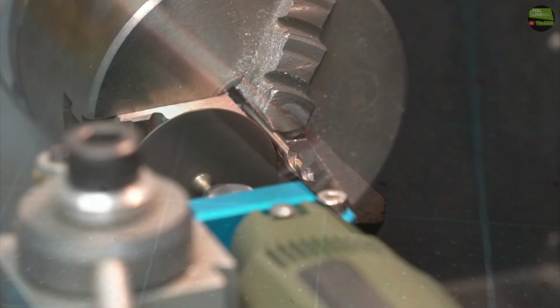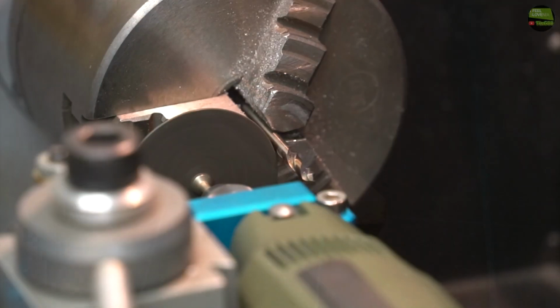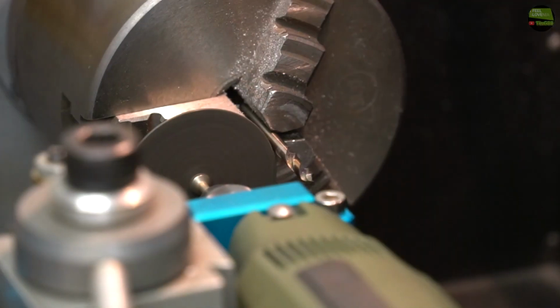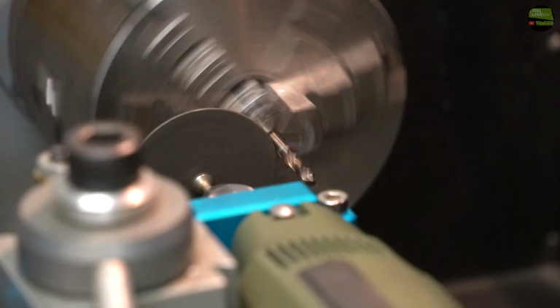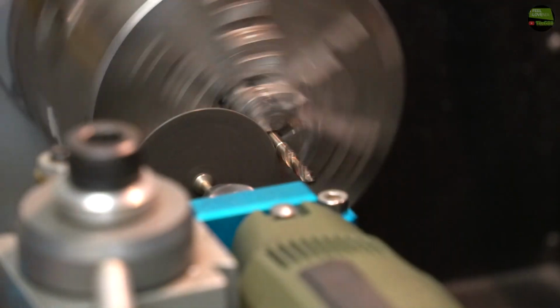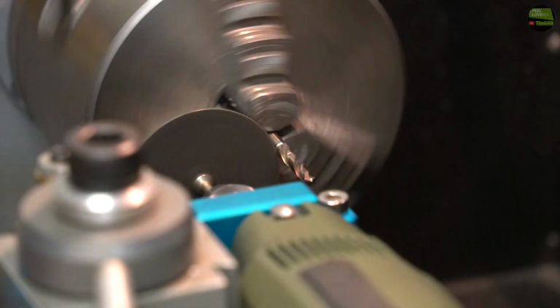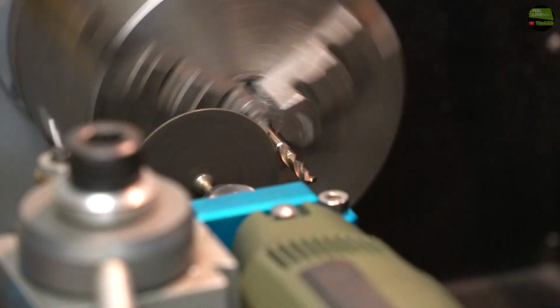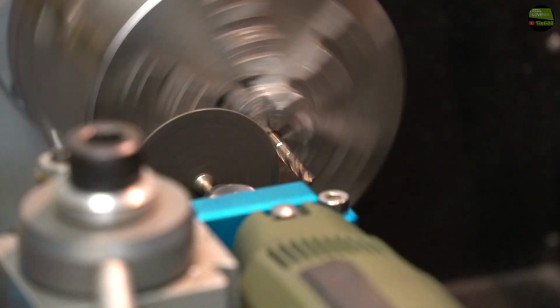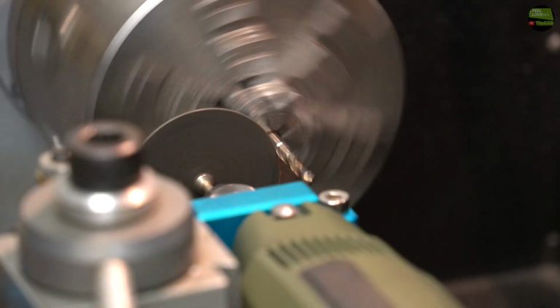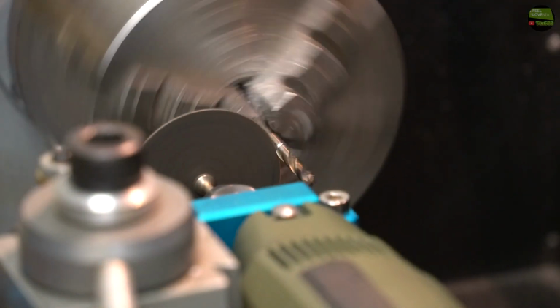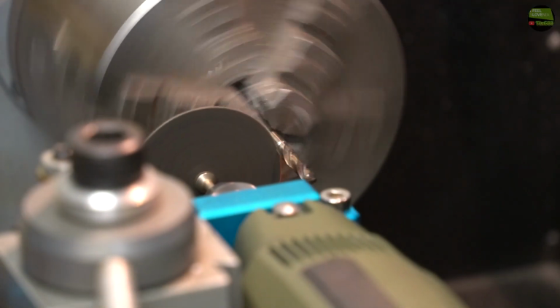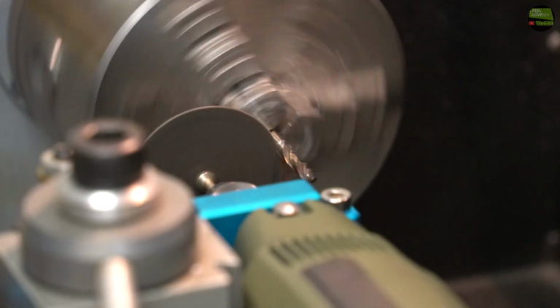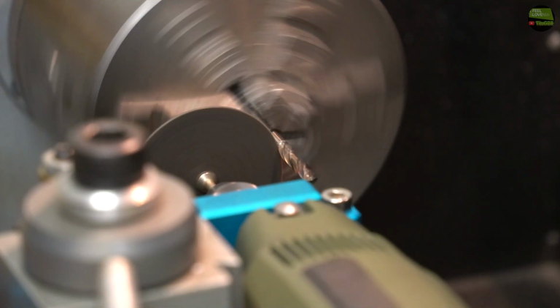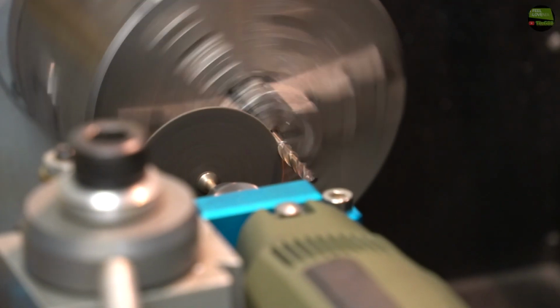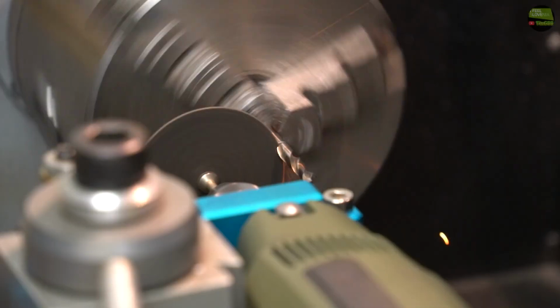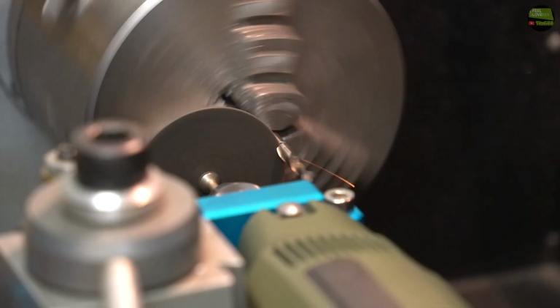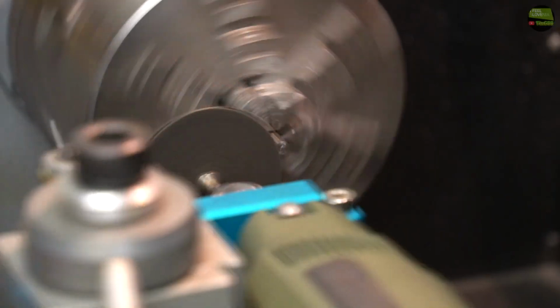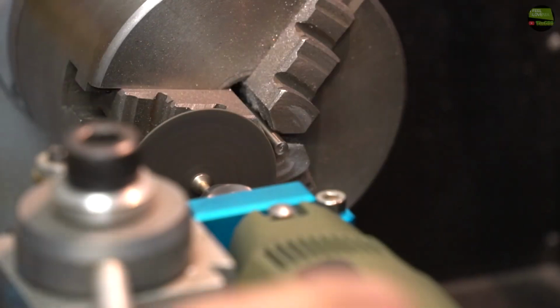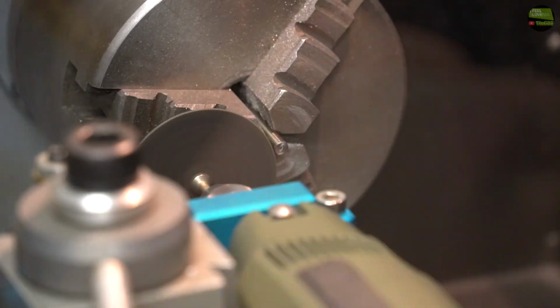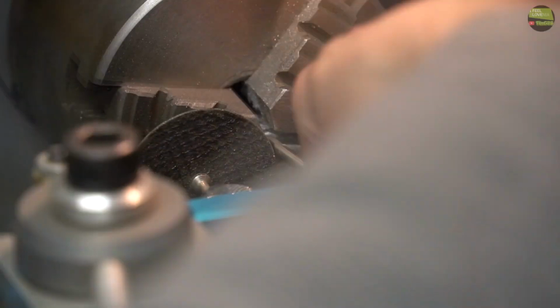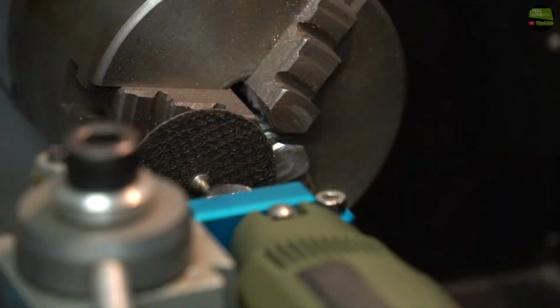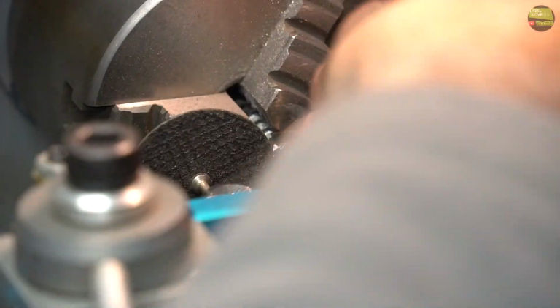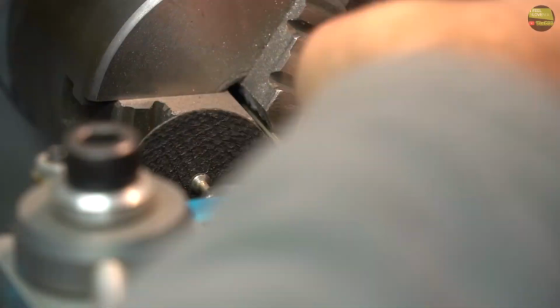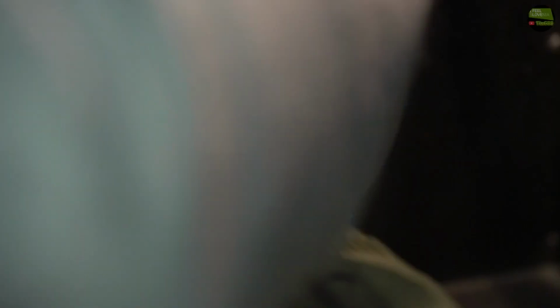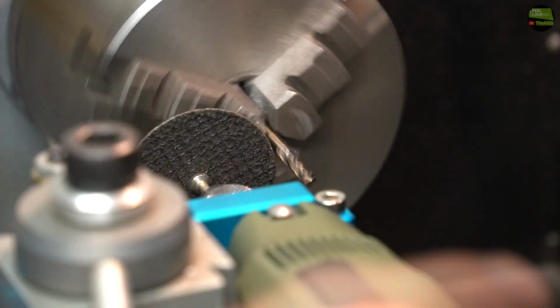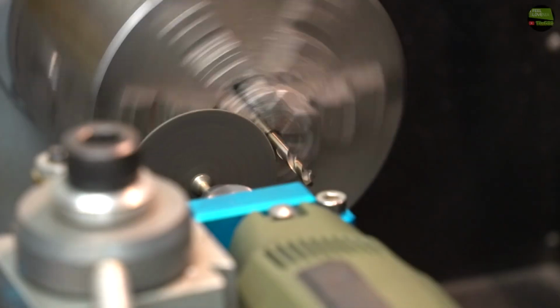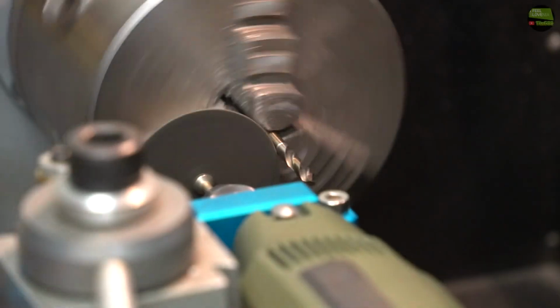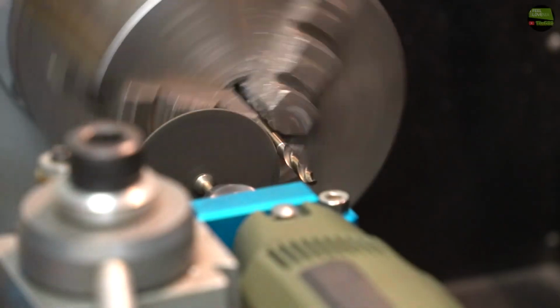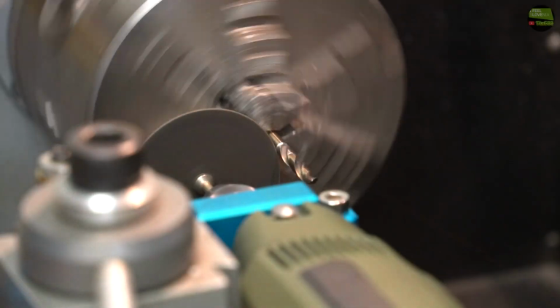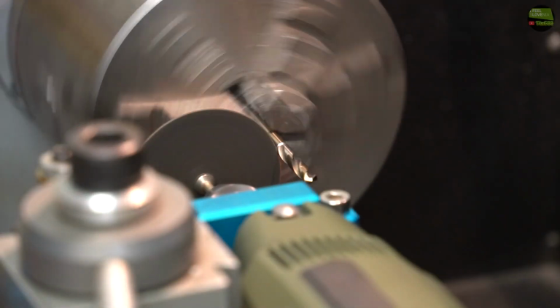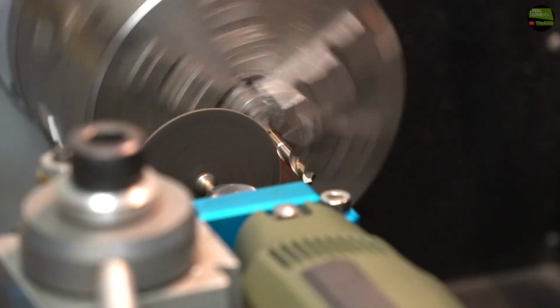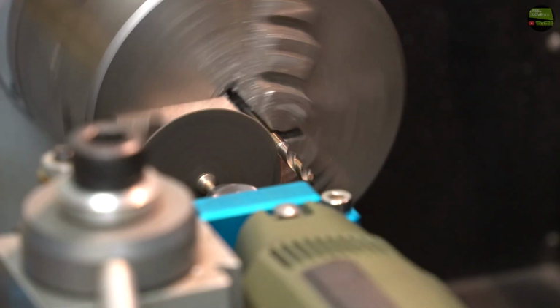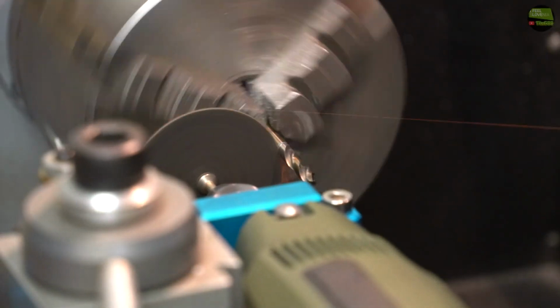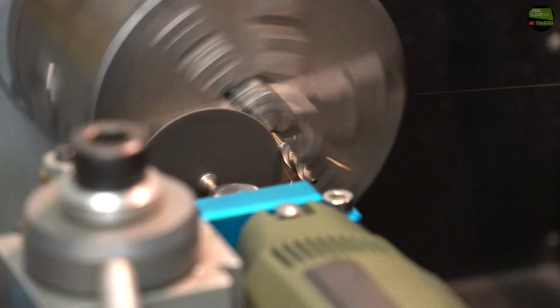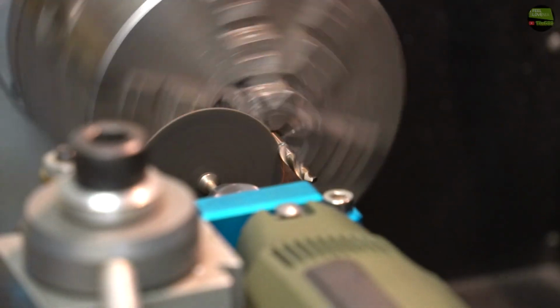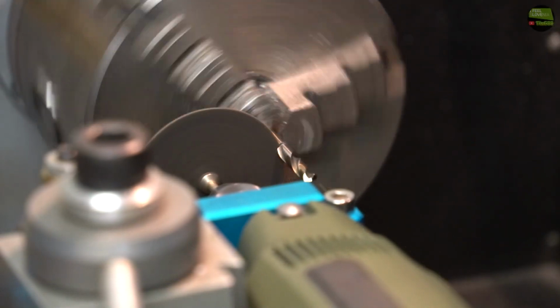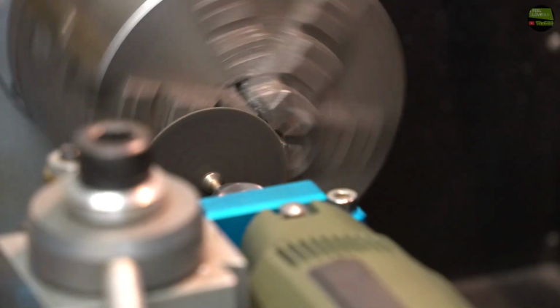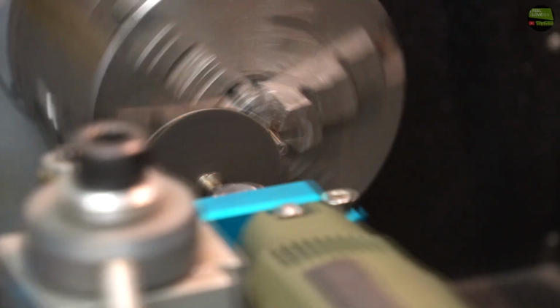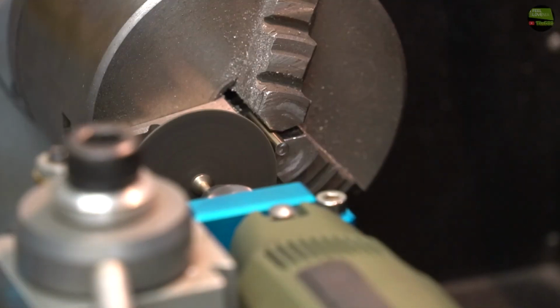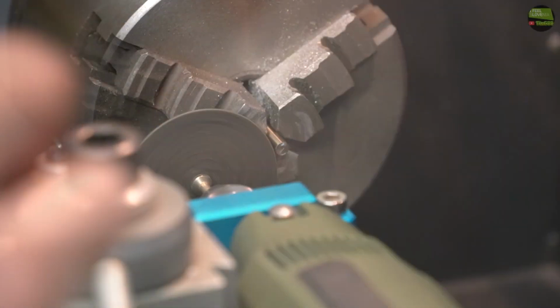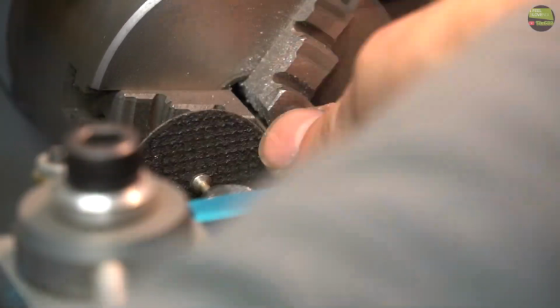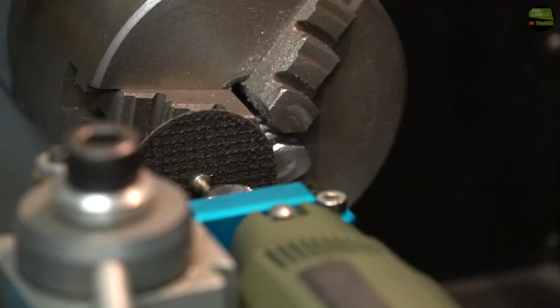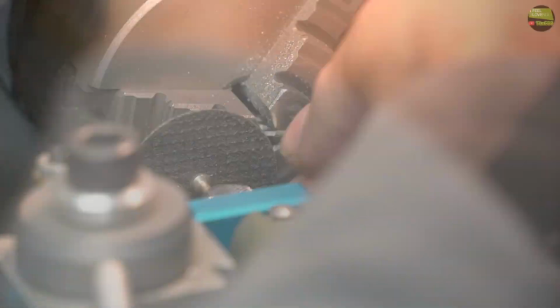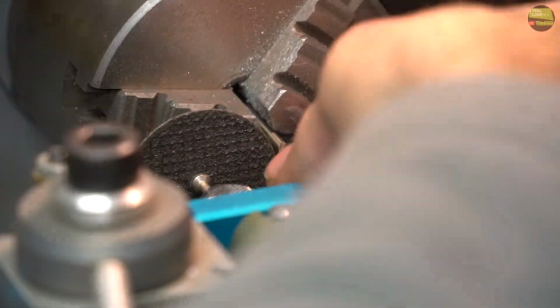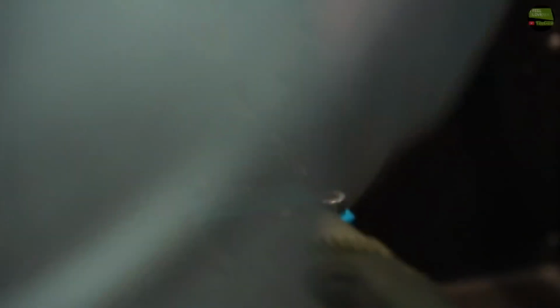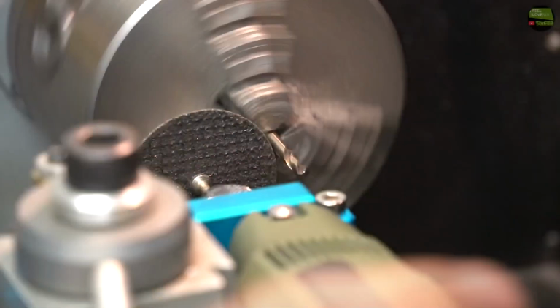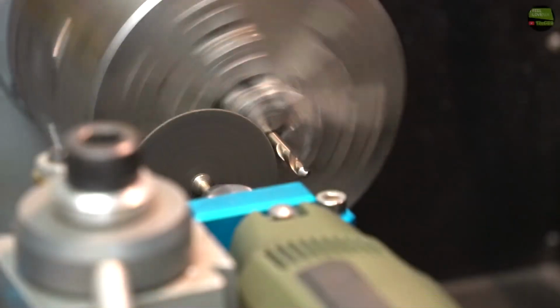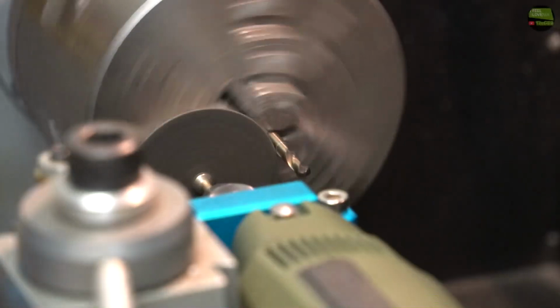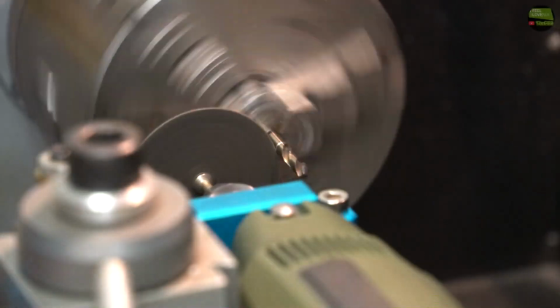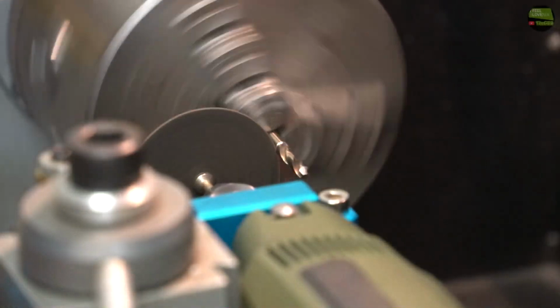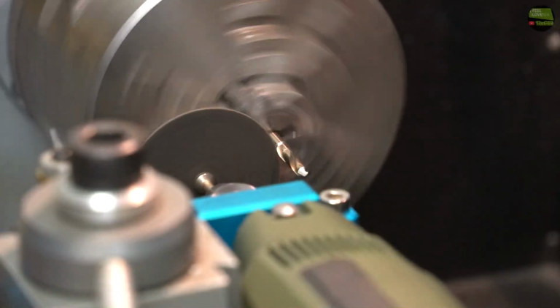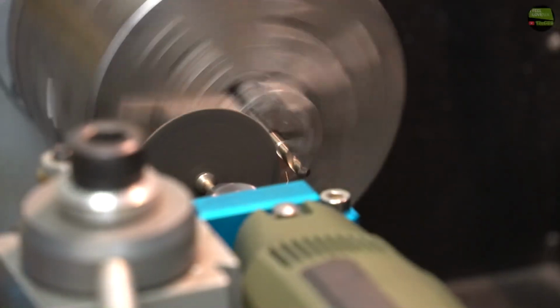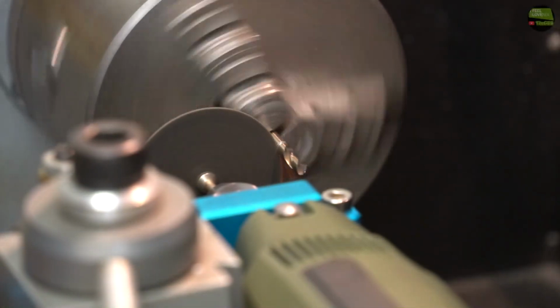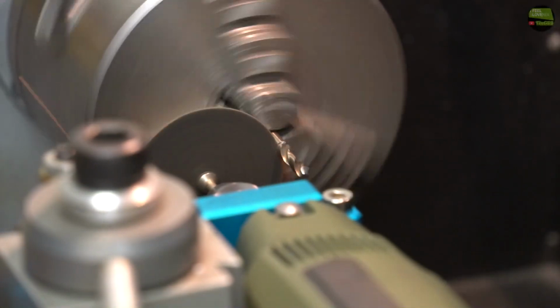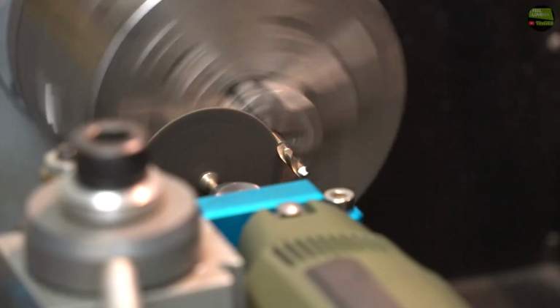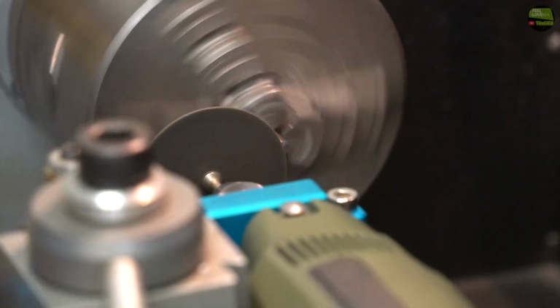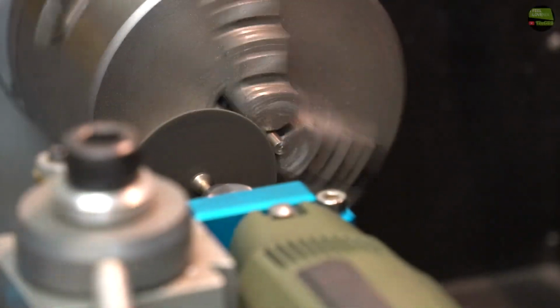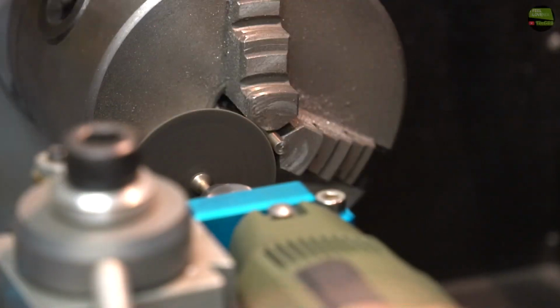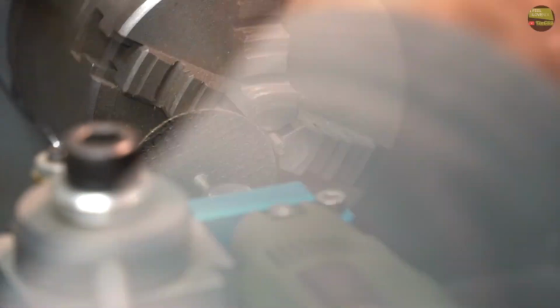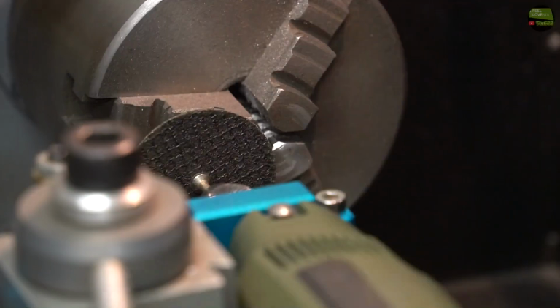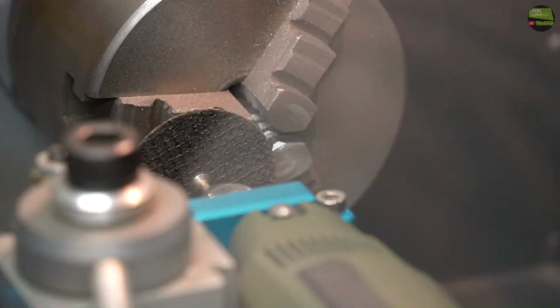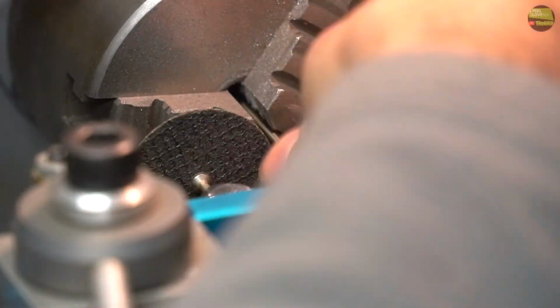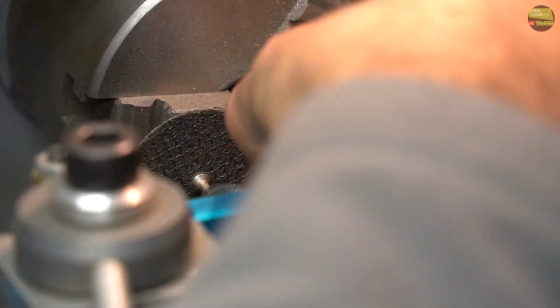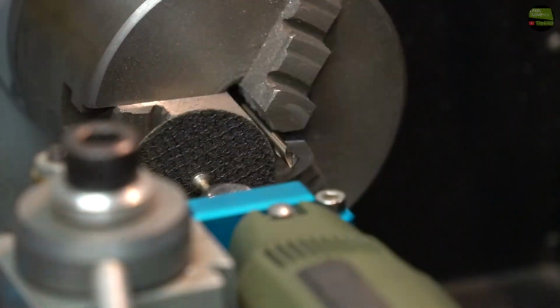Then just cut the spirals off the inserts and they're done. But I will make one more step on the holder.